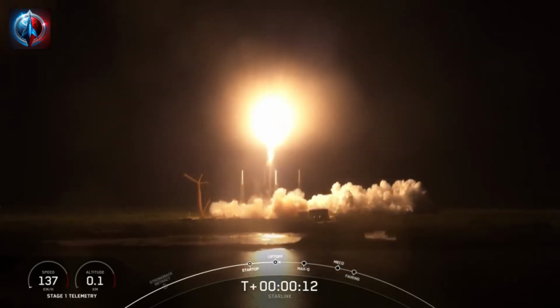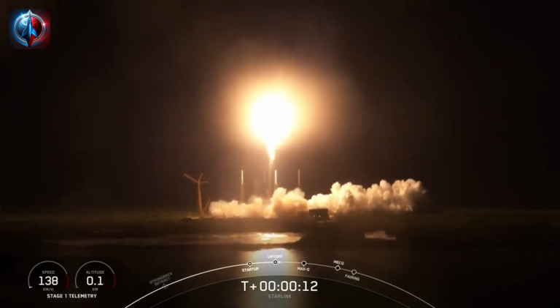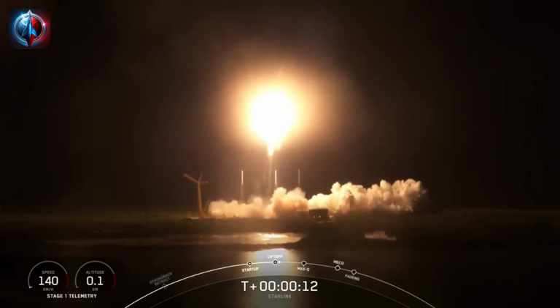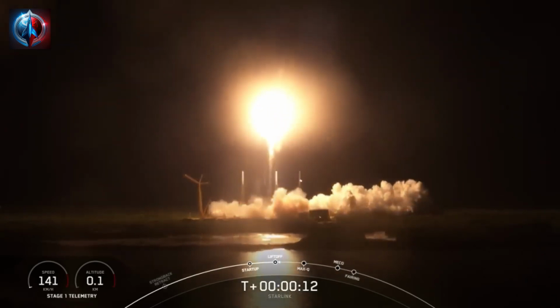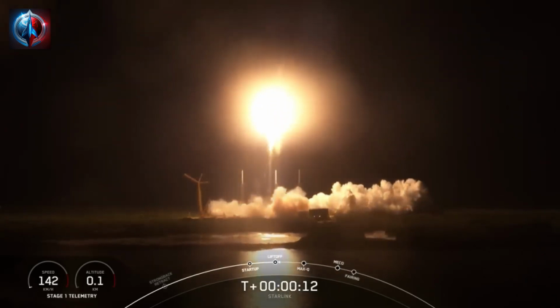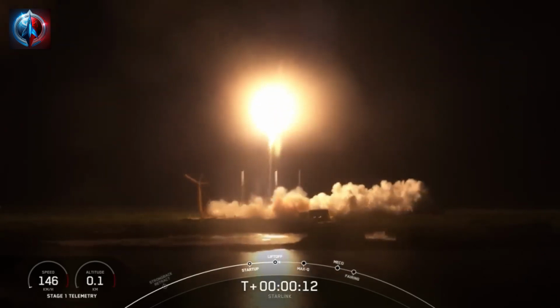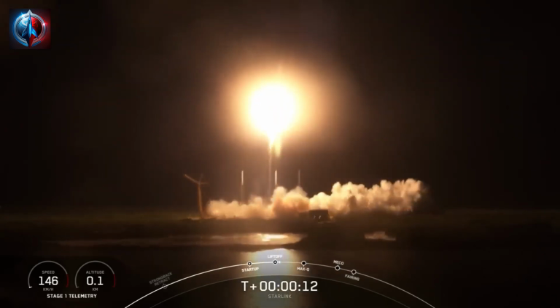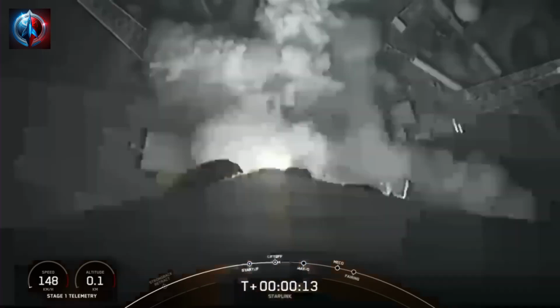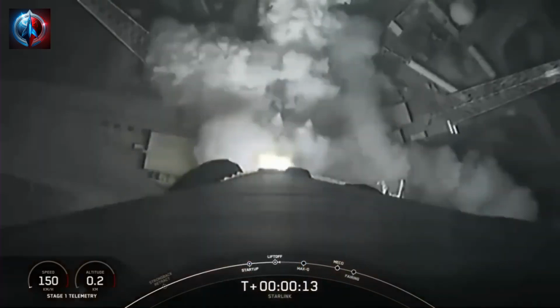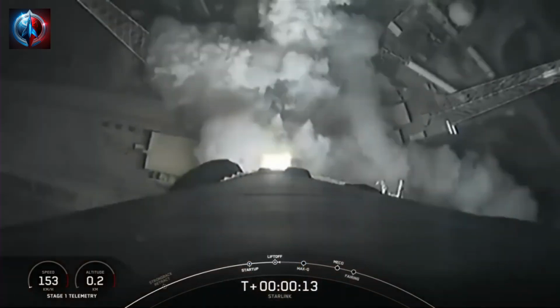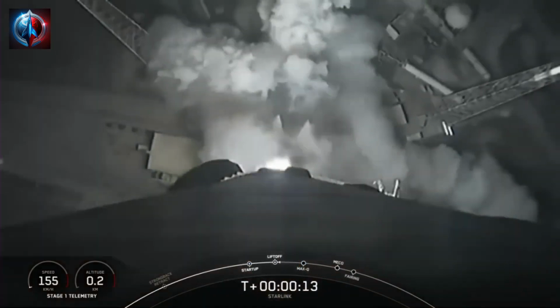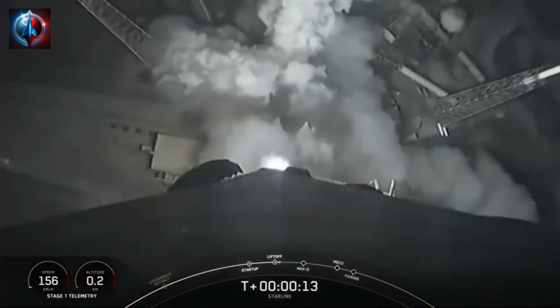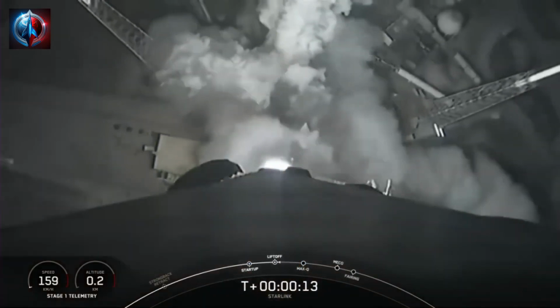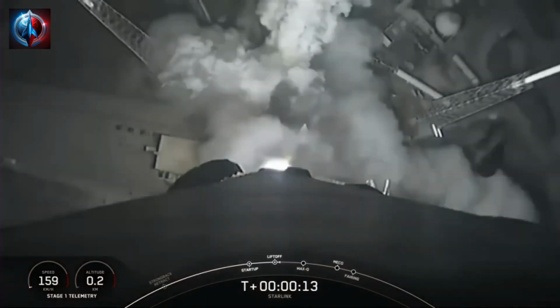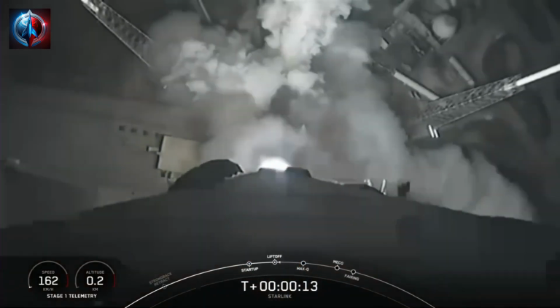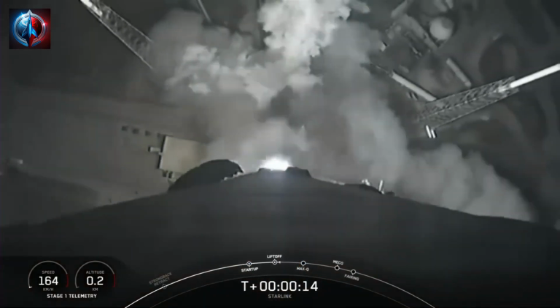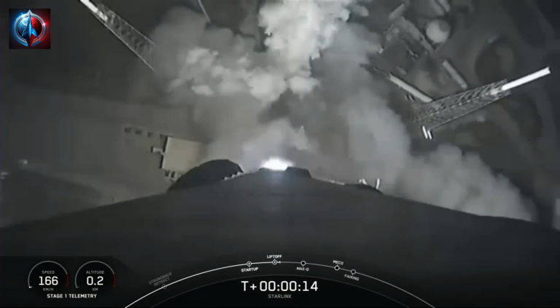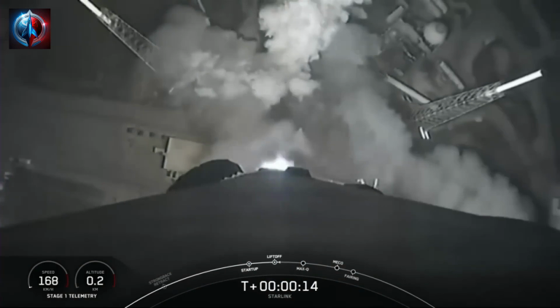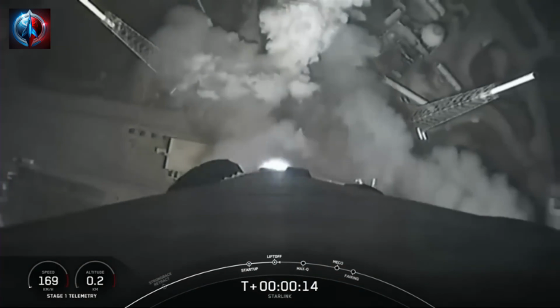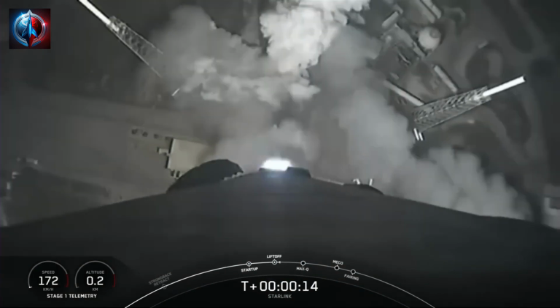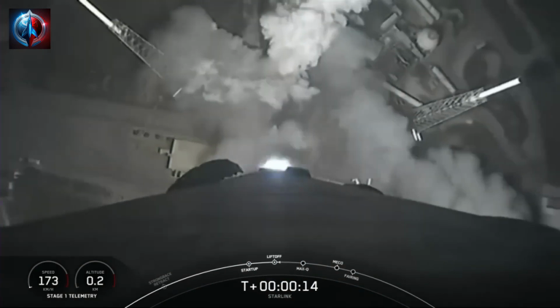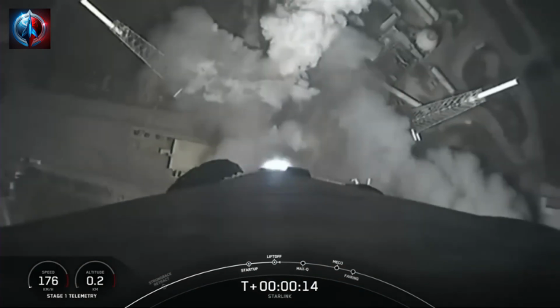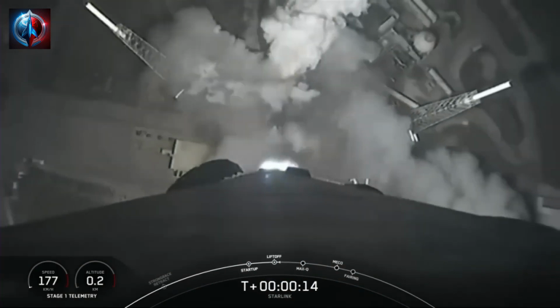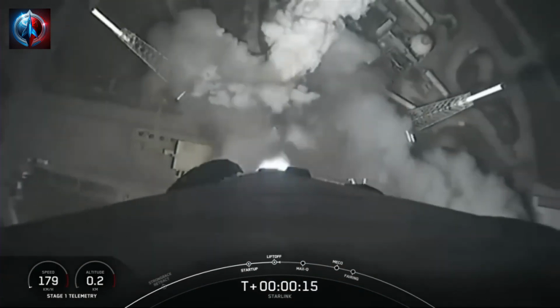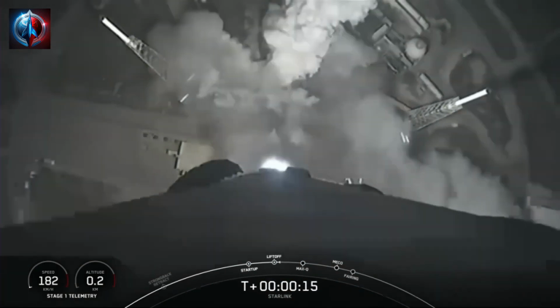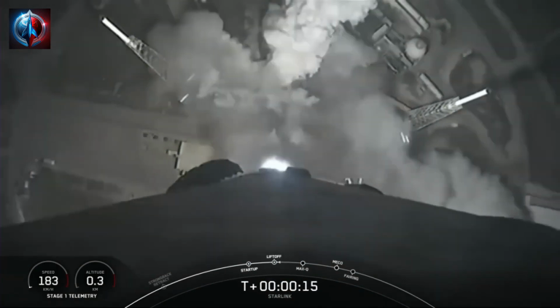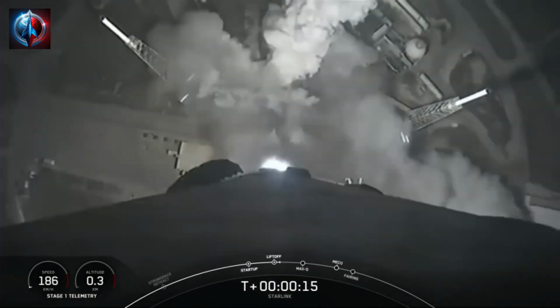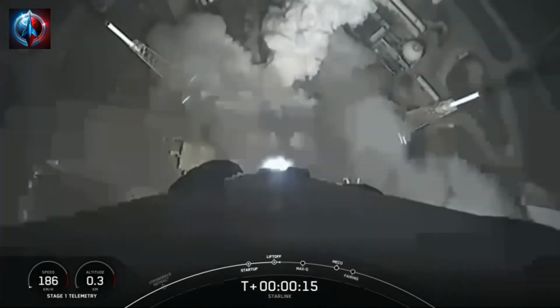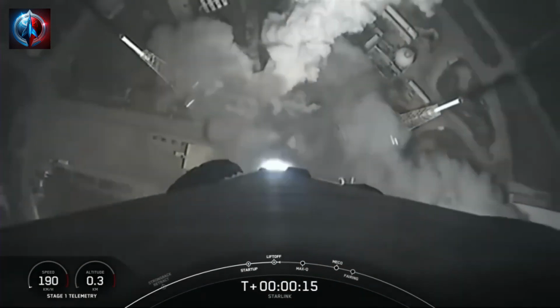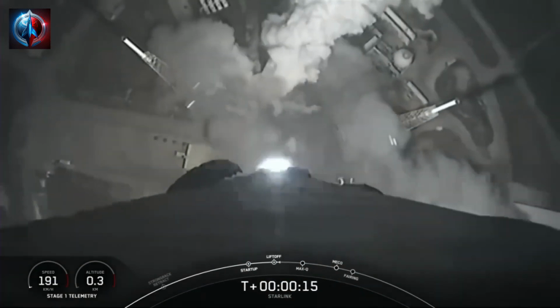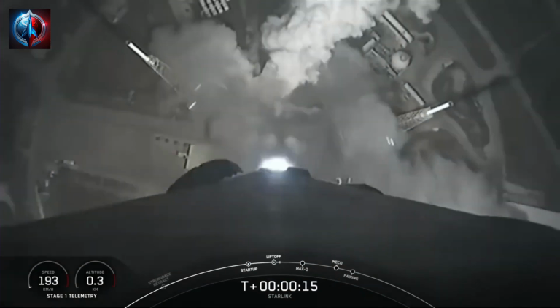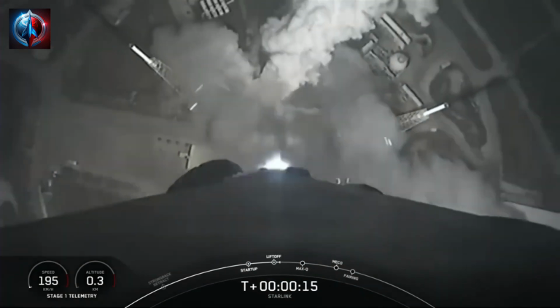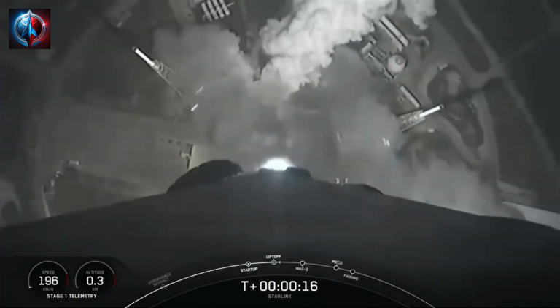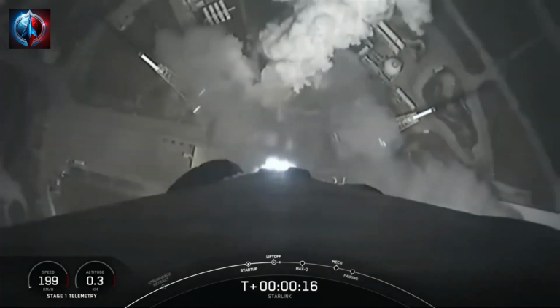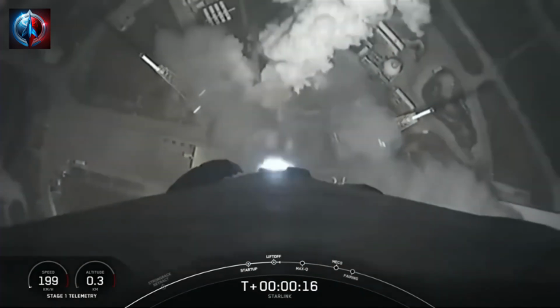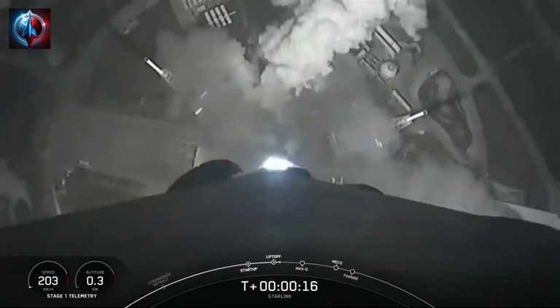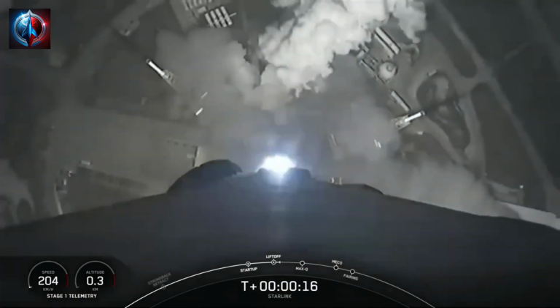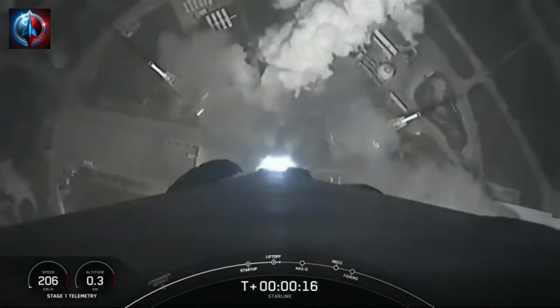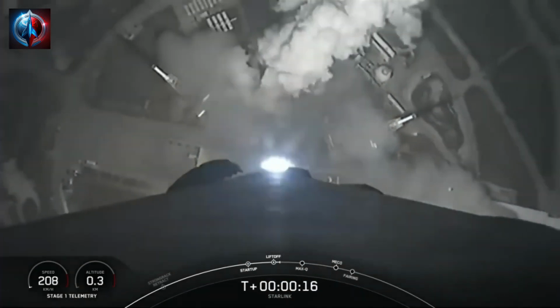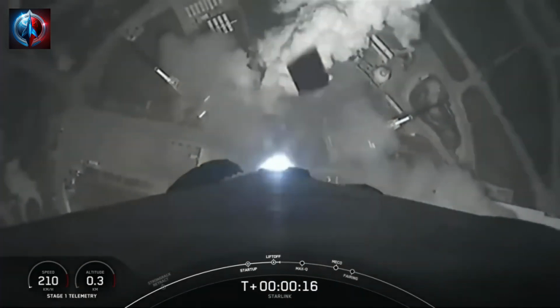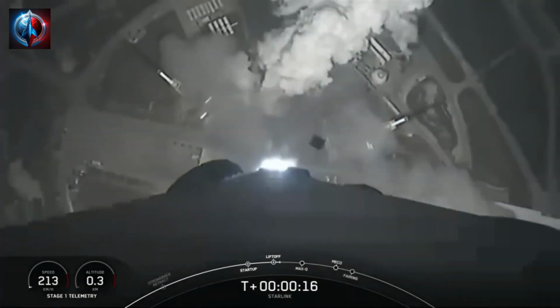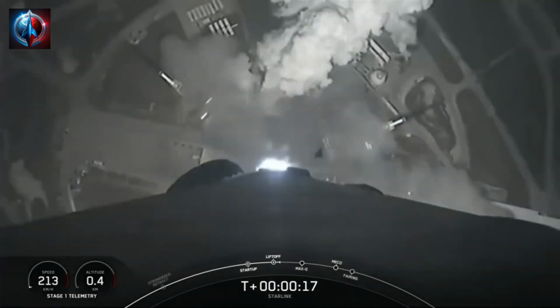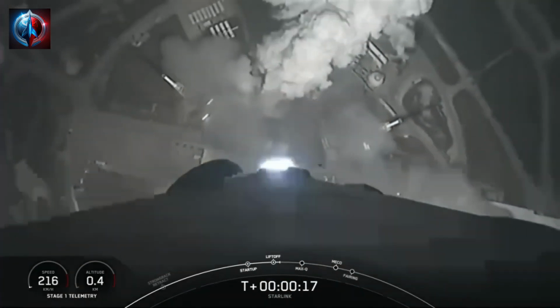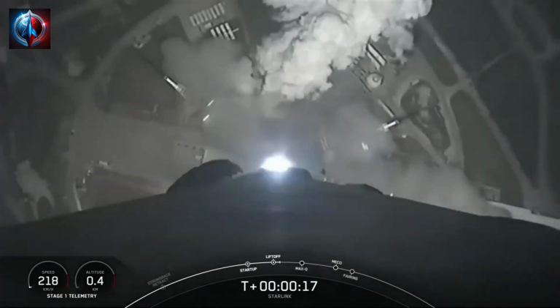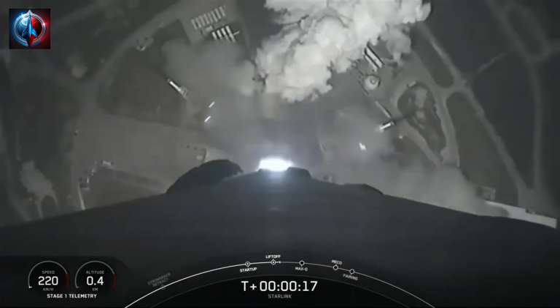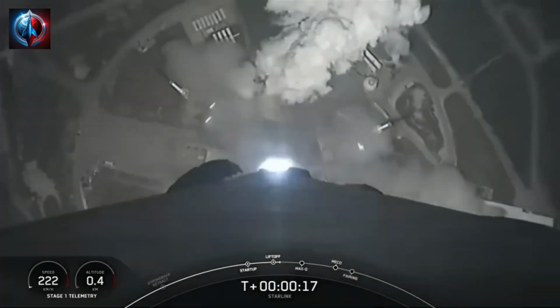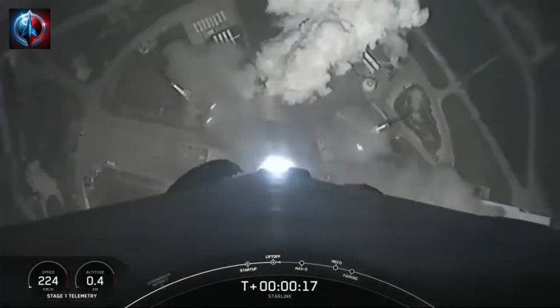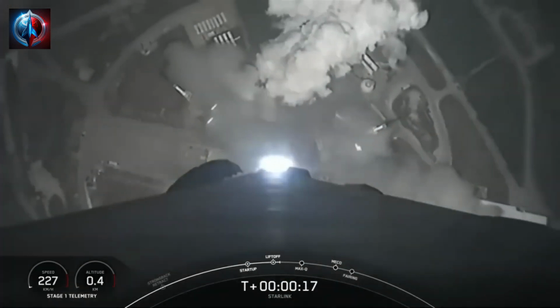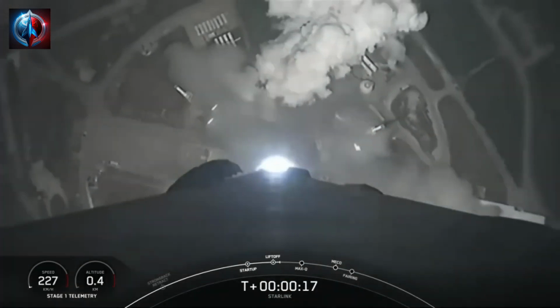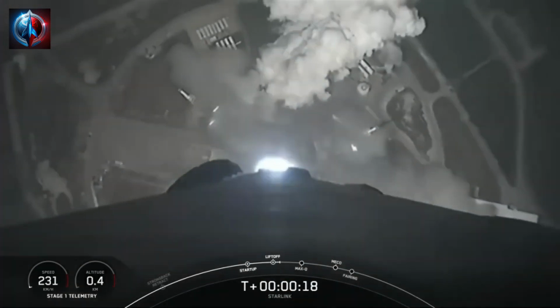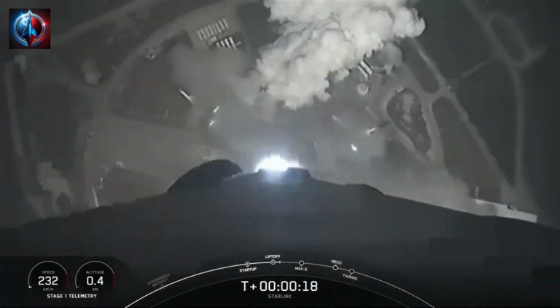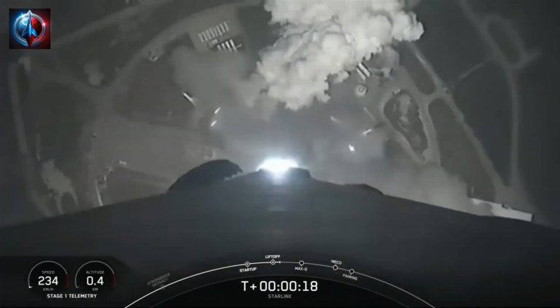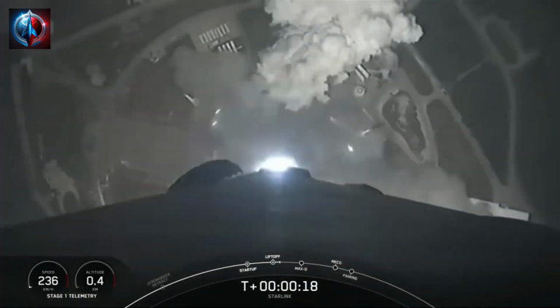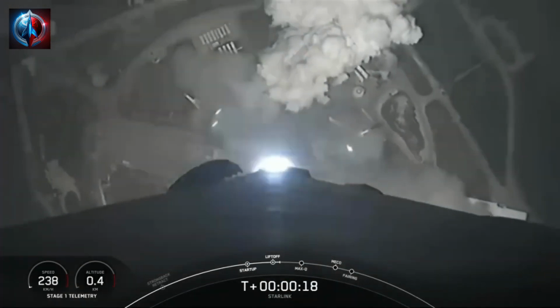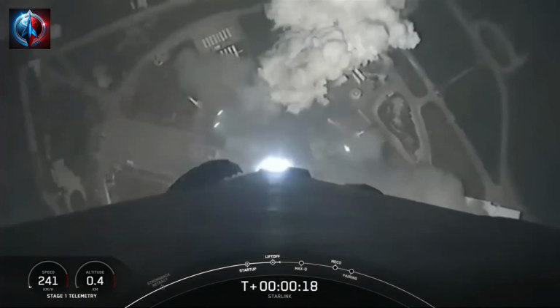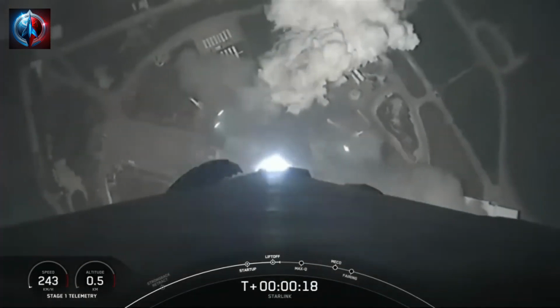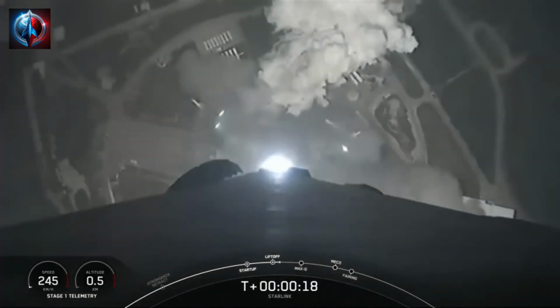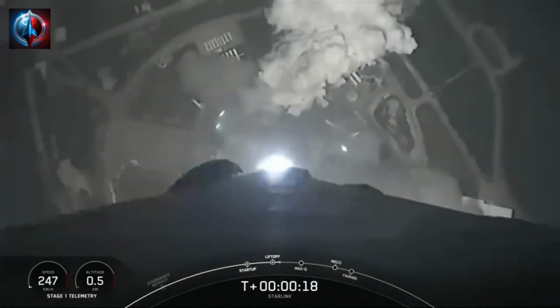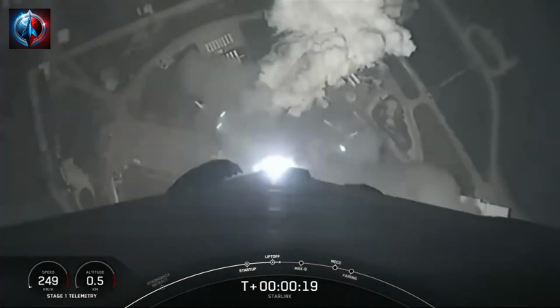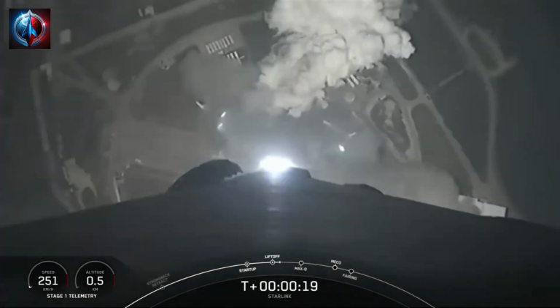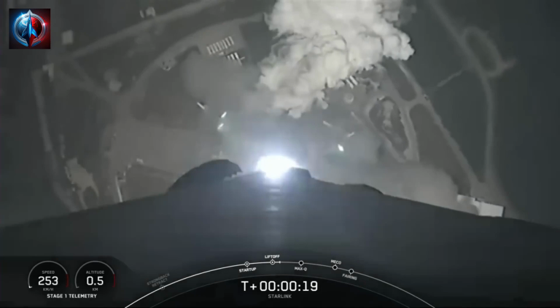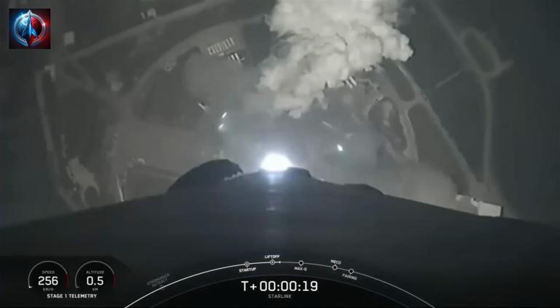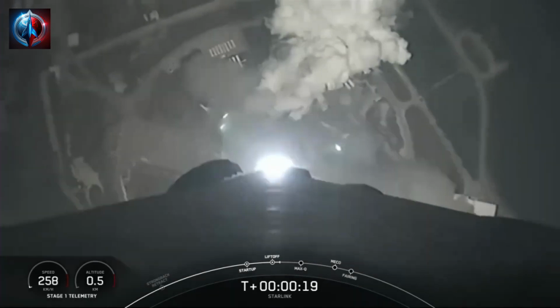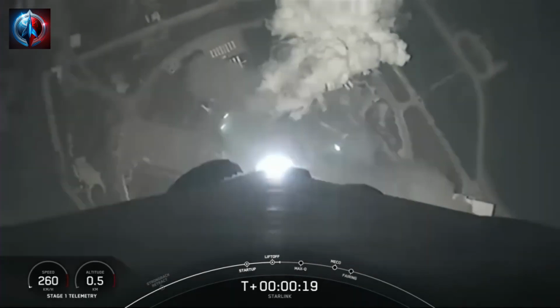Vehicle is pitching downrange. M1D propulsion is nominal.